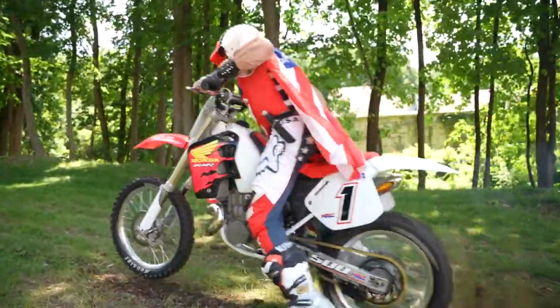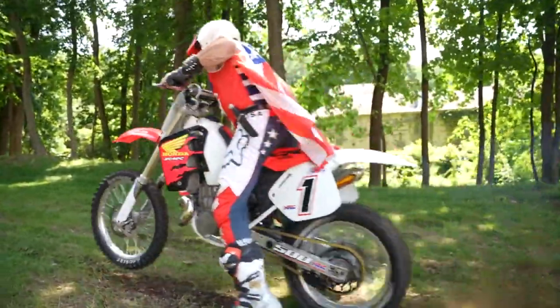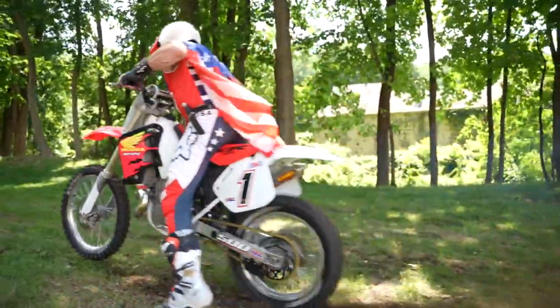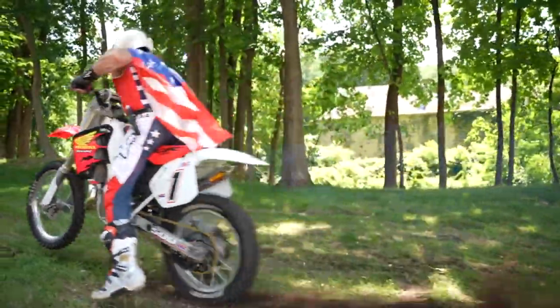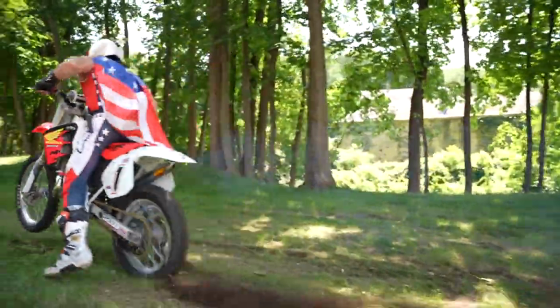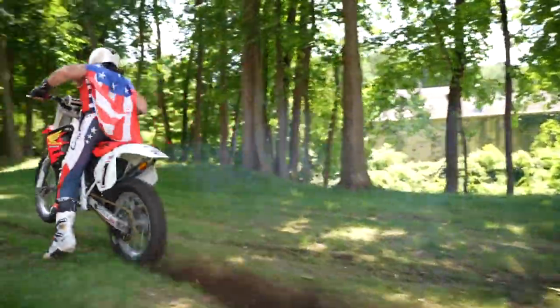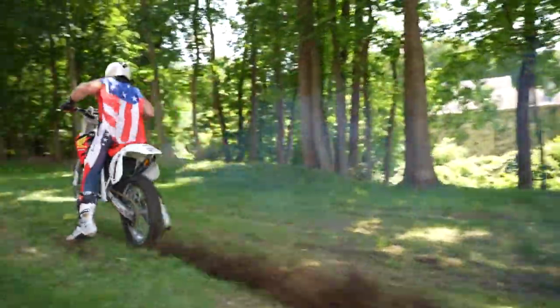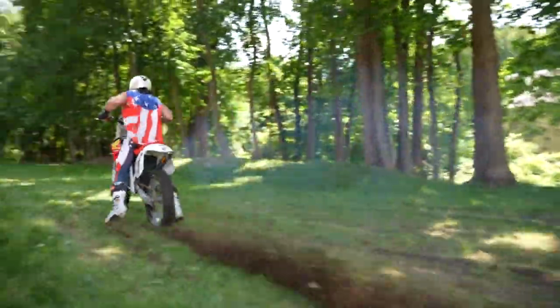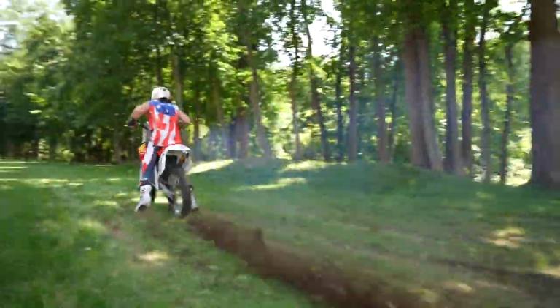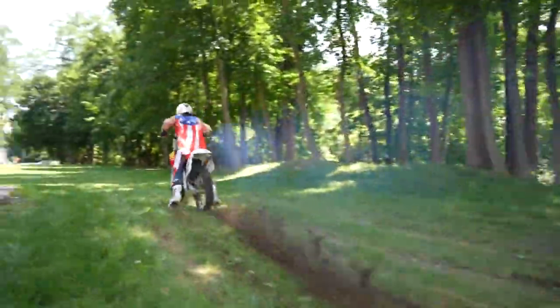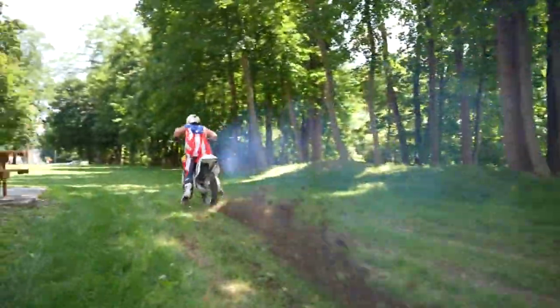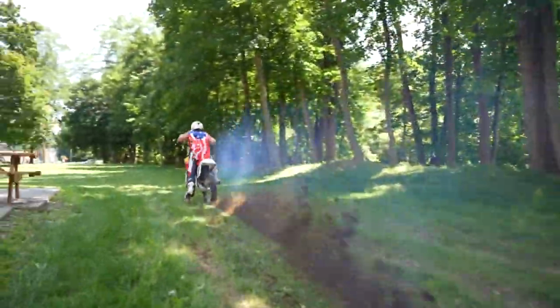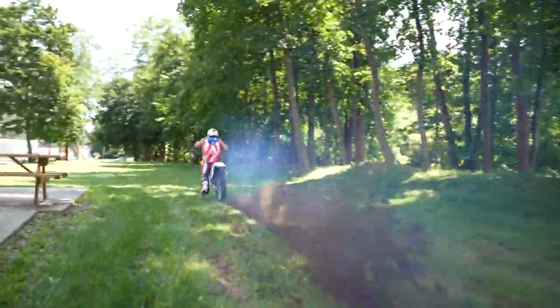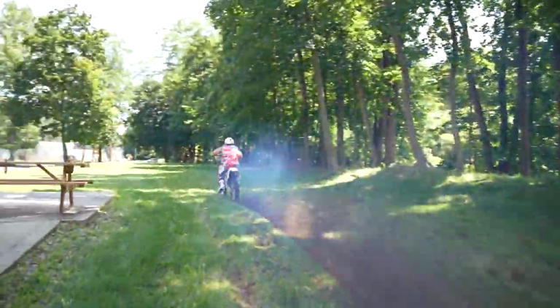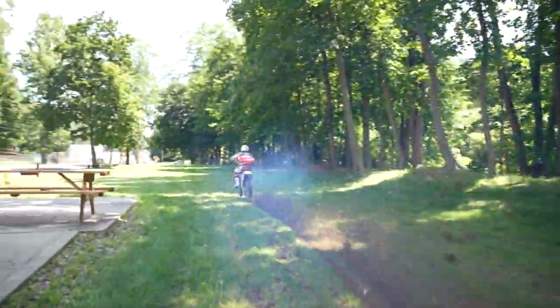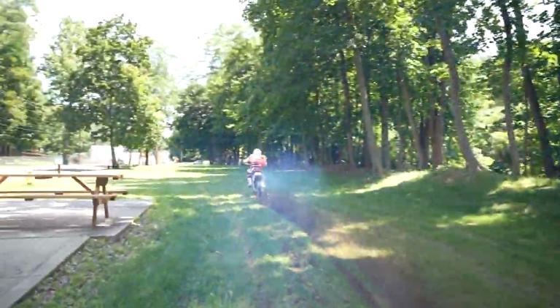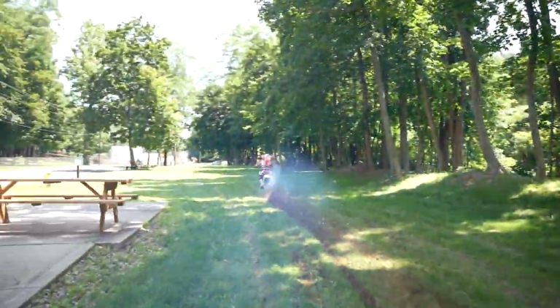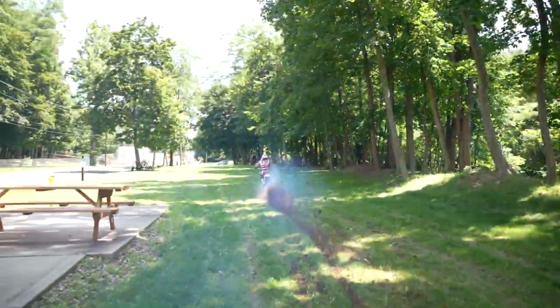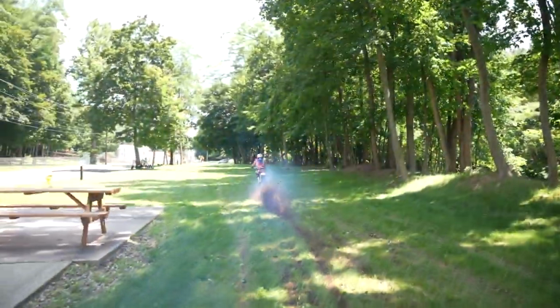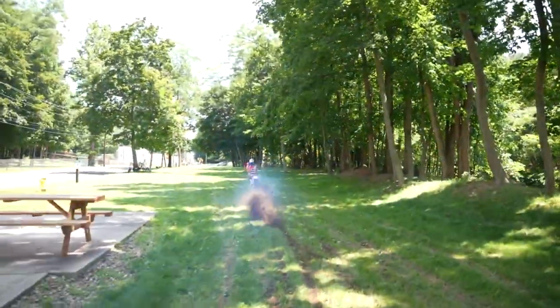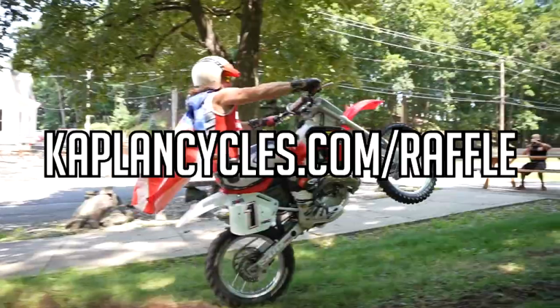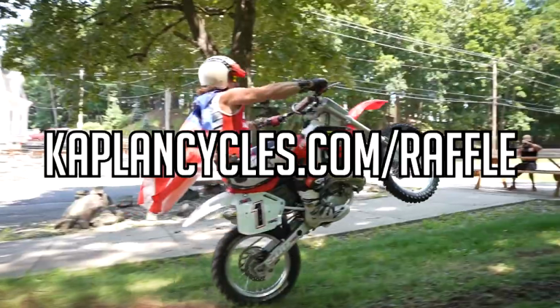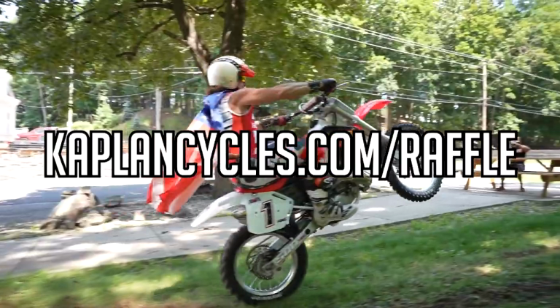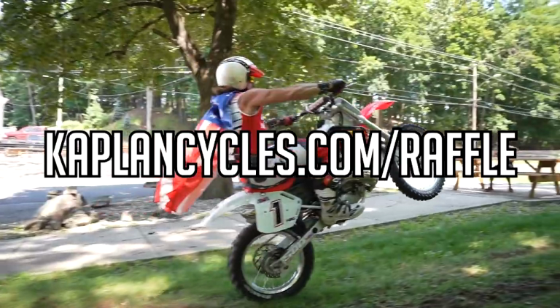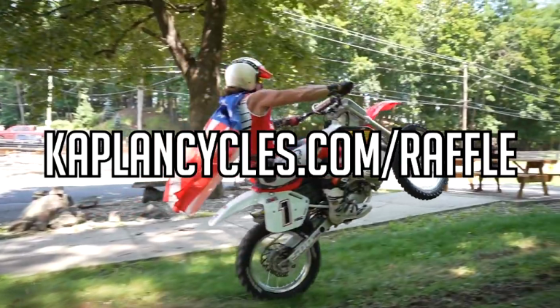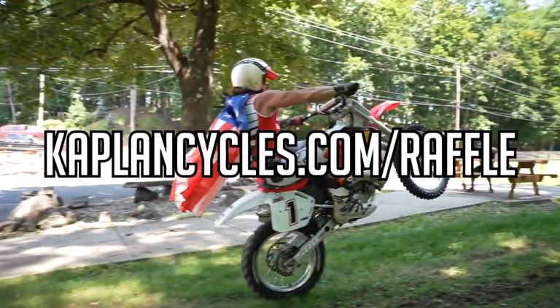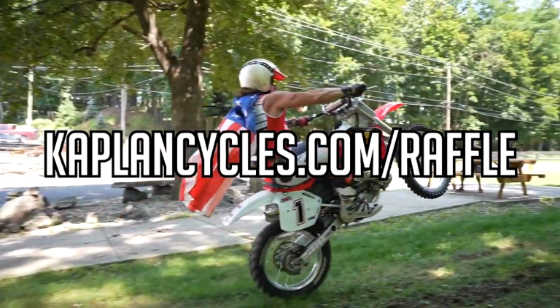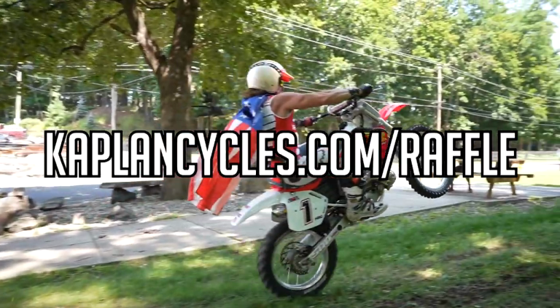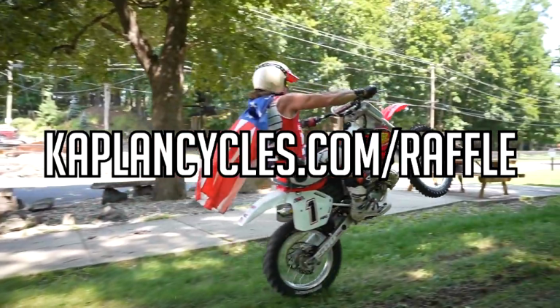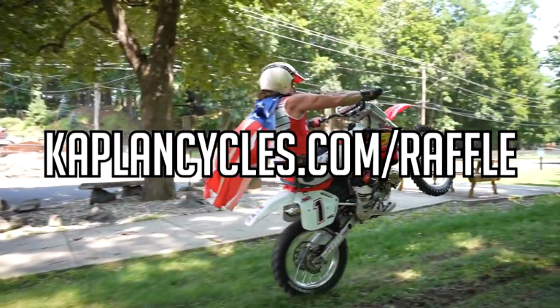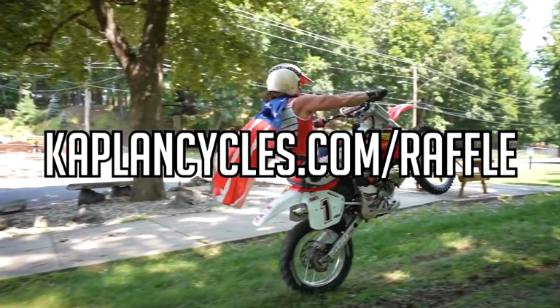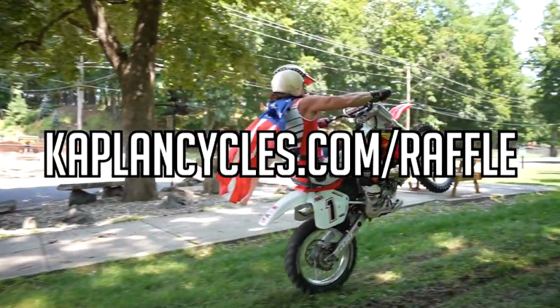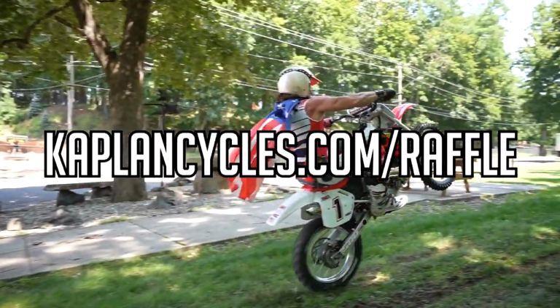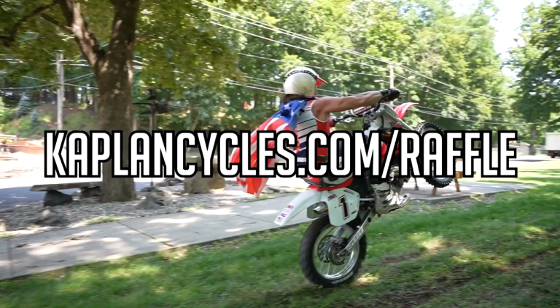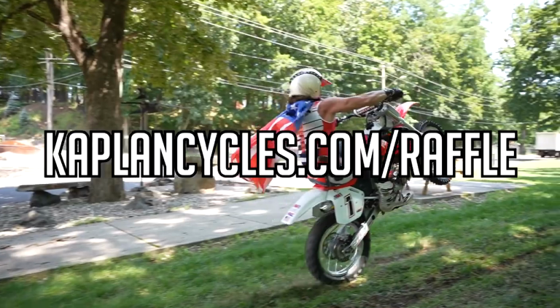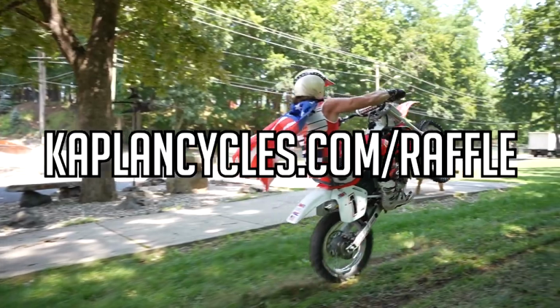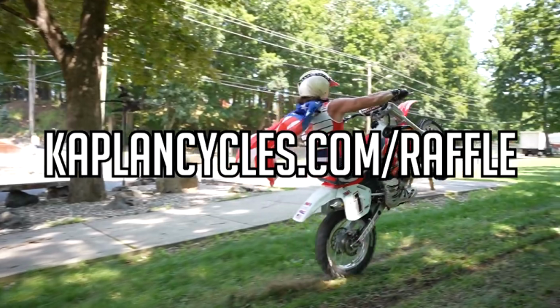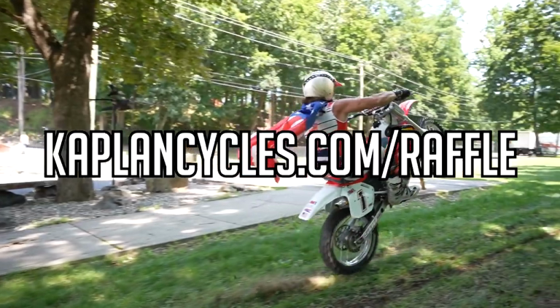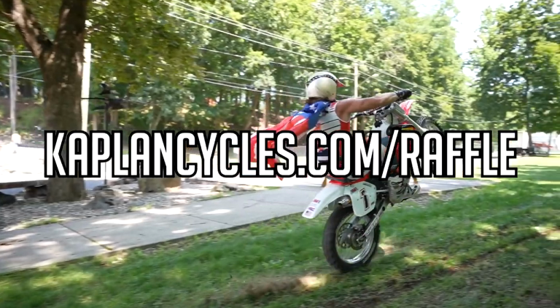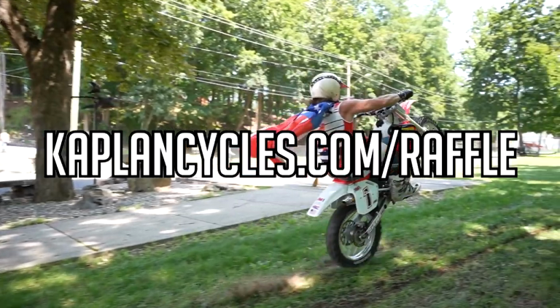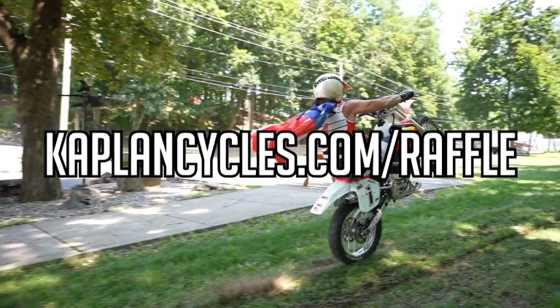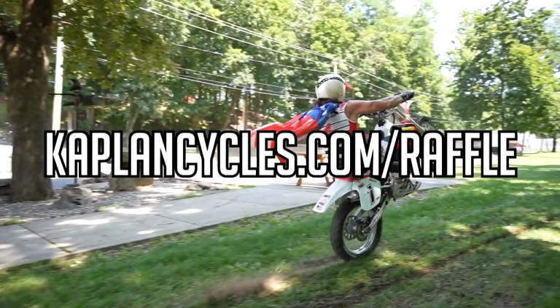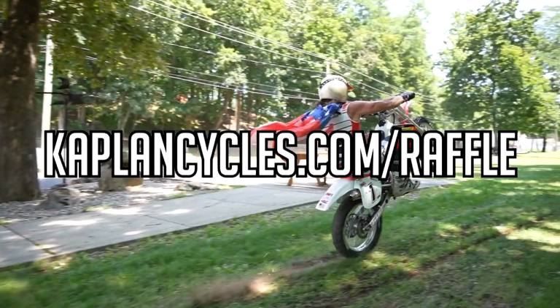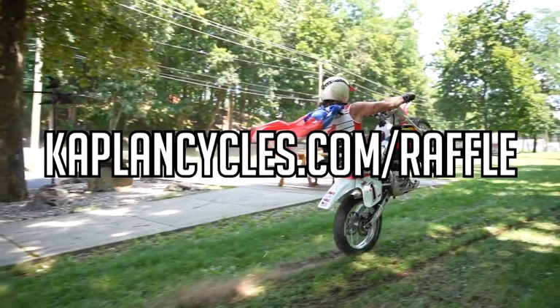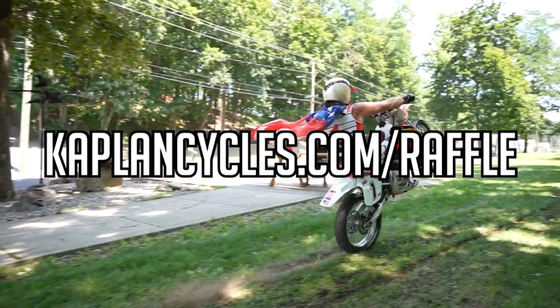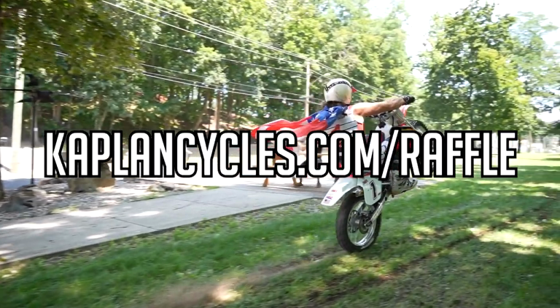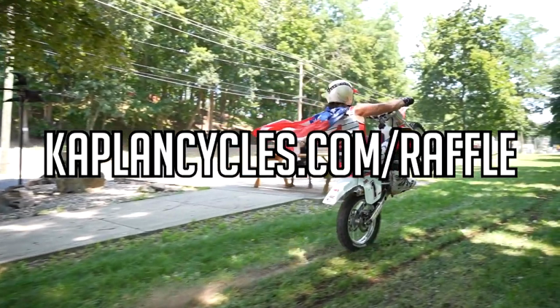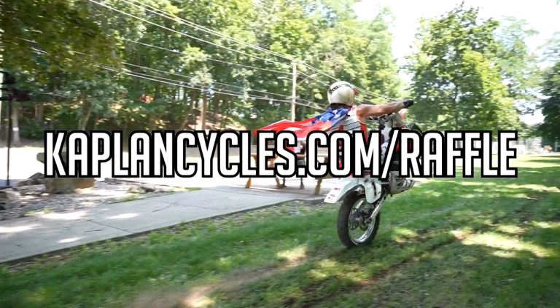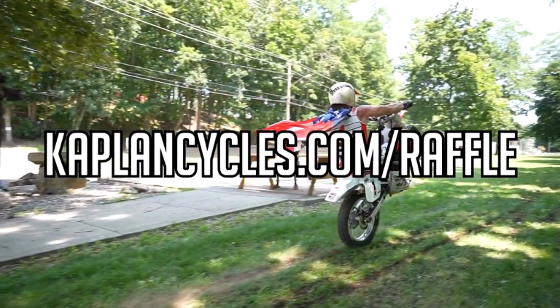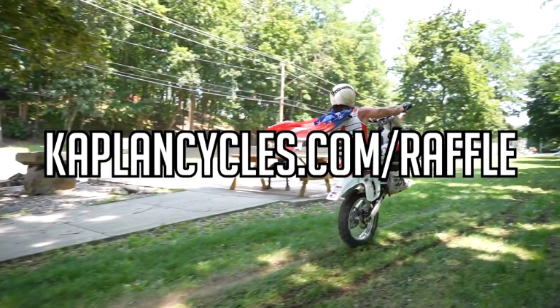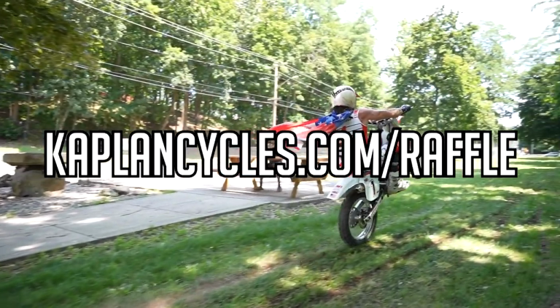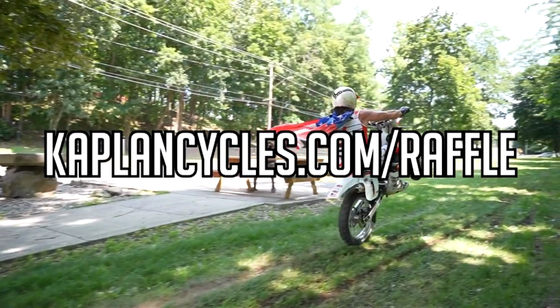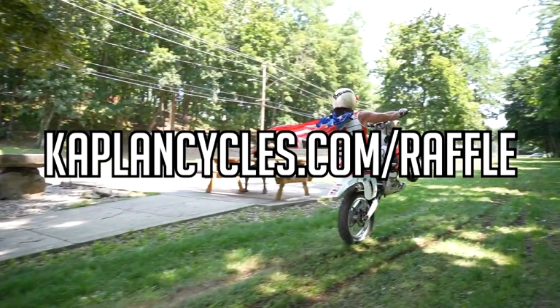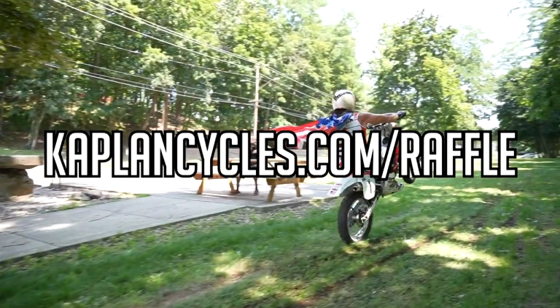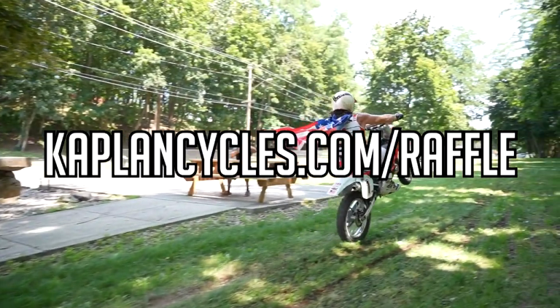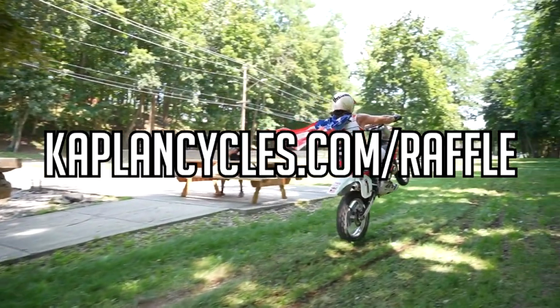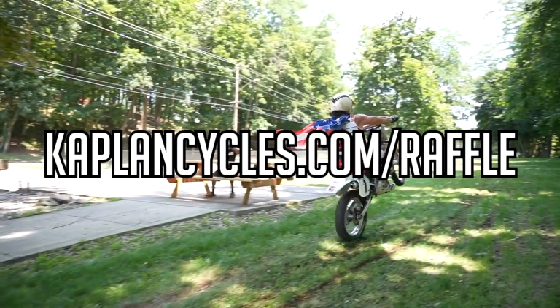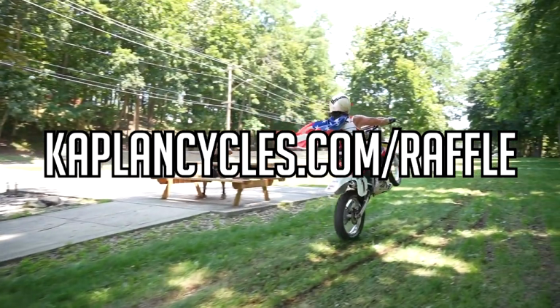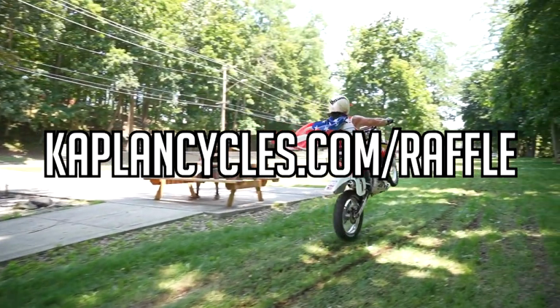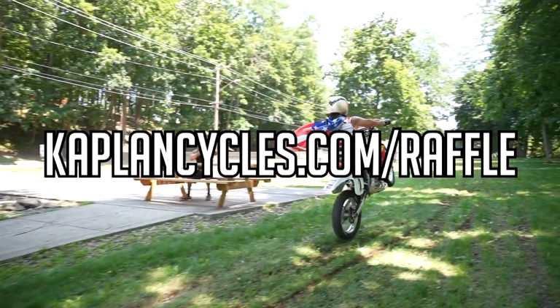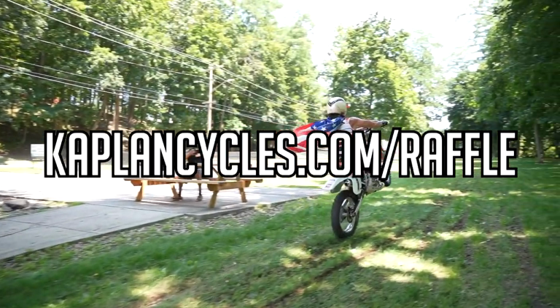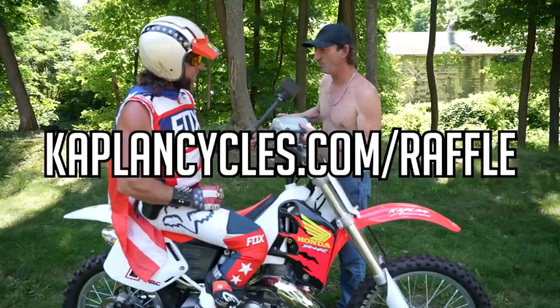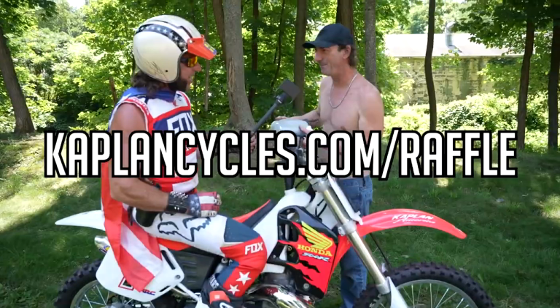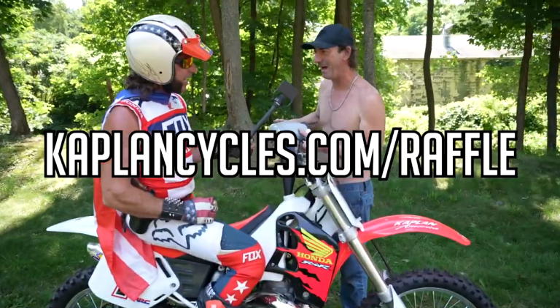You got one chance, you got one job. Go to KaplanCycles.com/raffle and you could win the Kaplan America CR 500. Ripper.